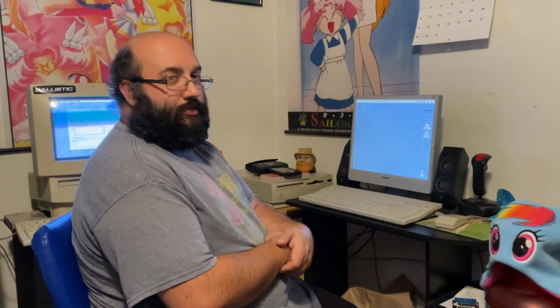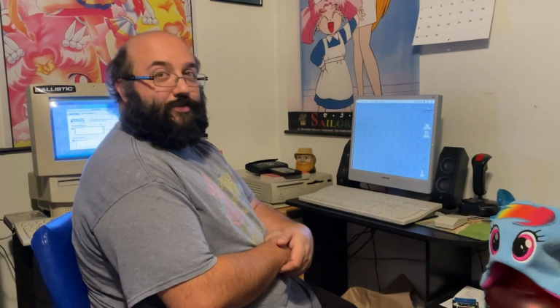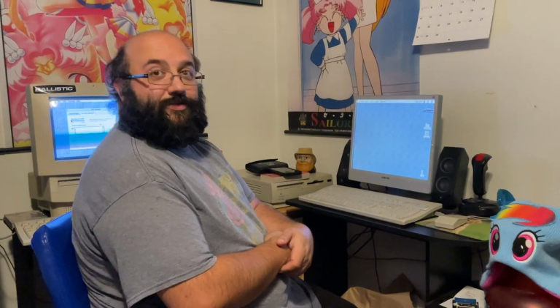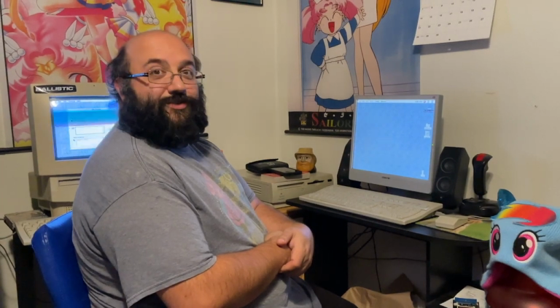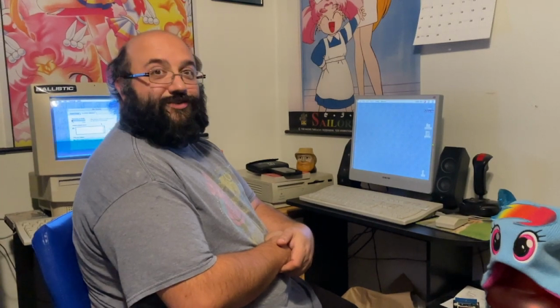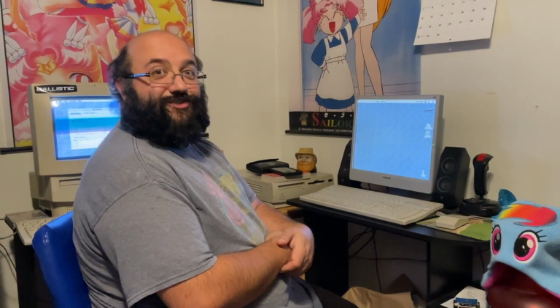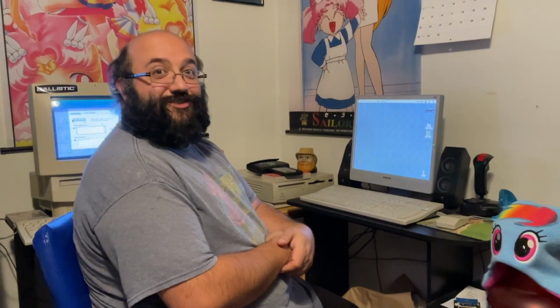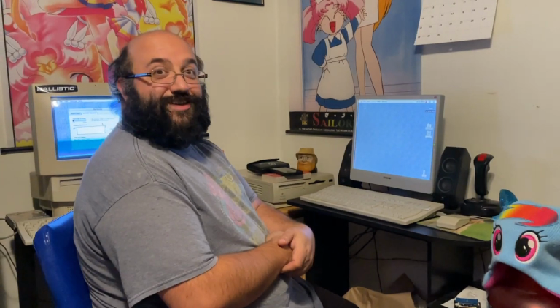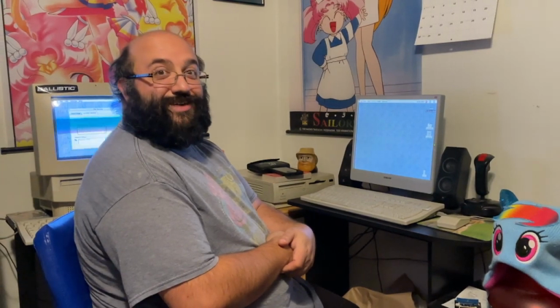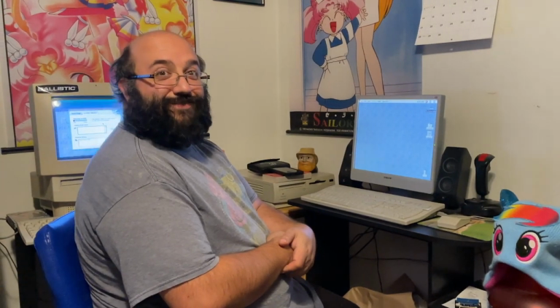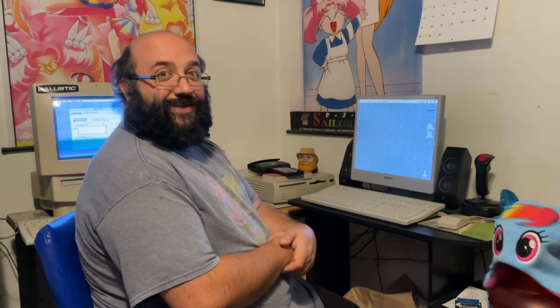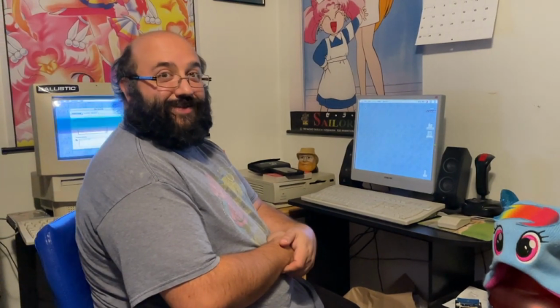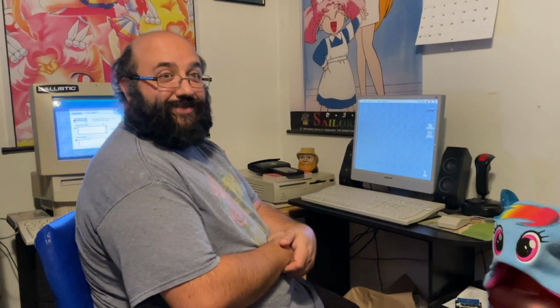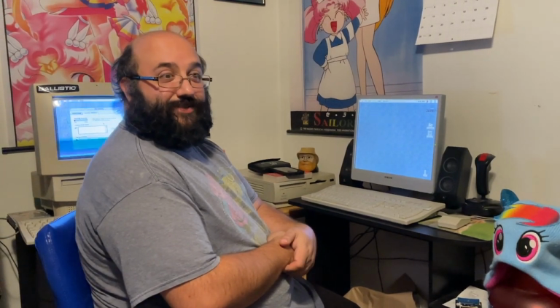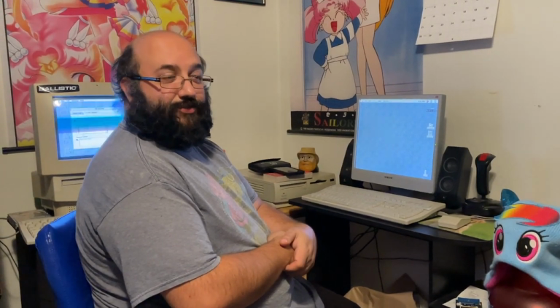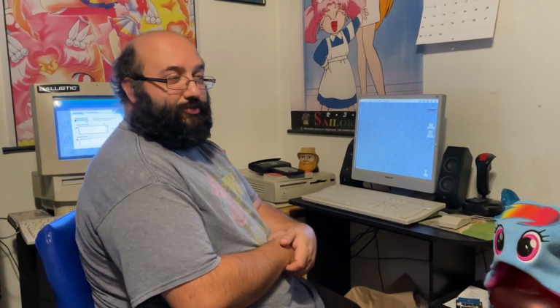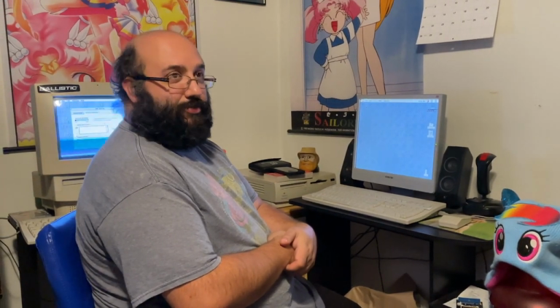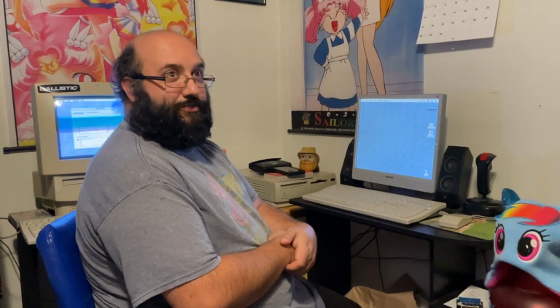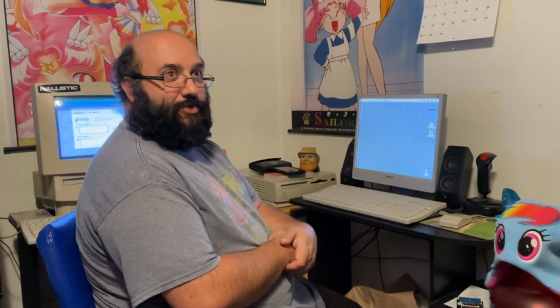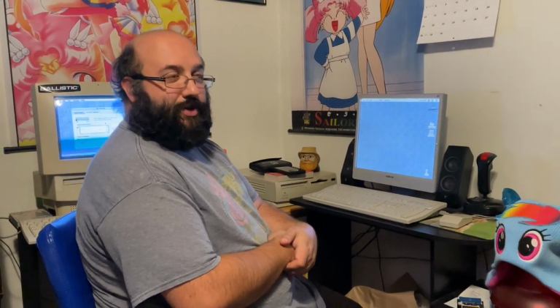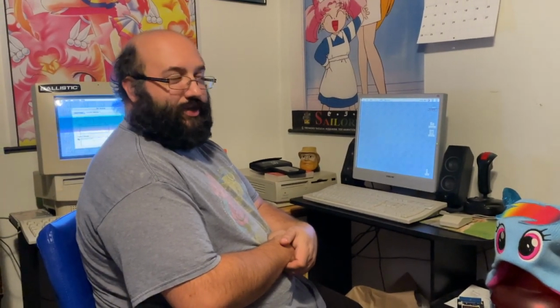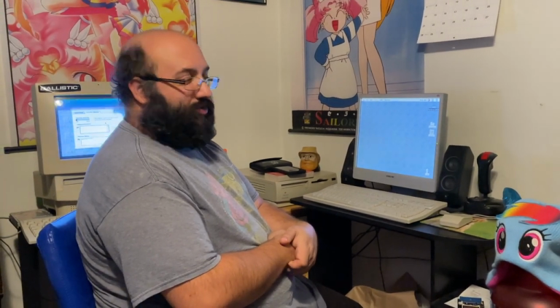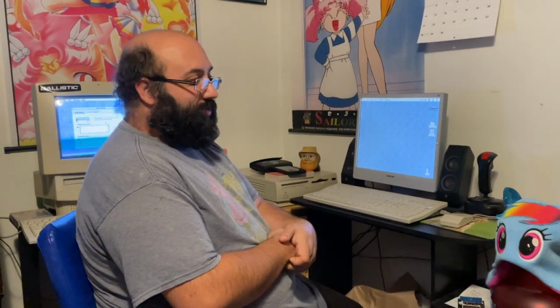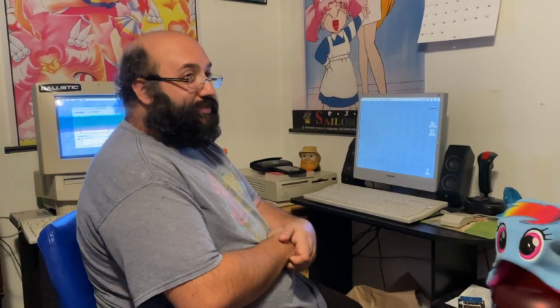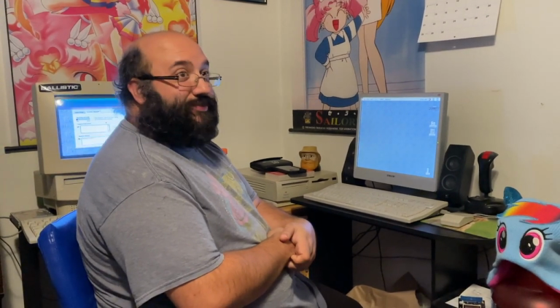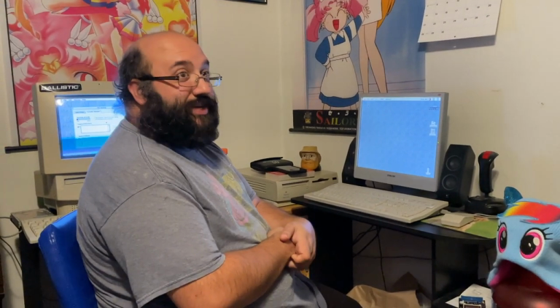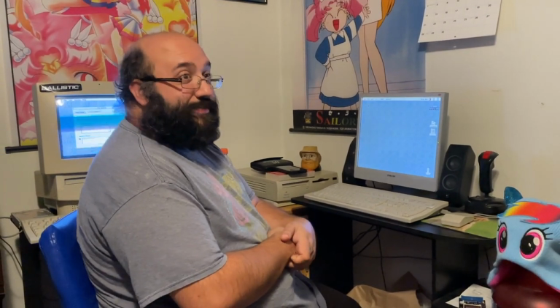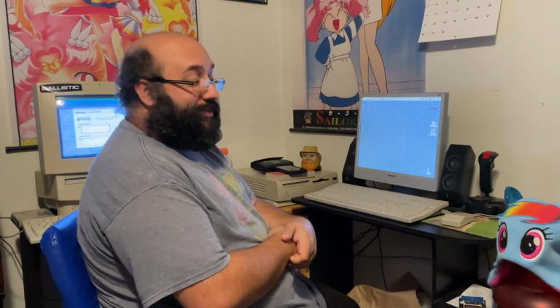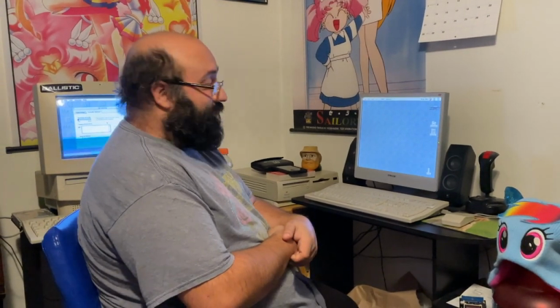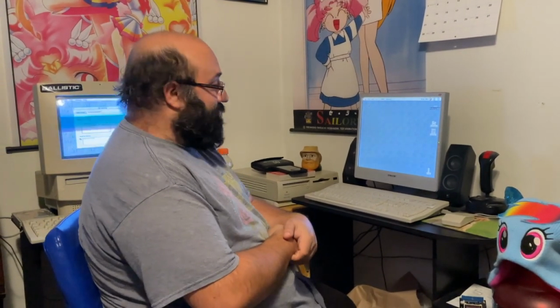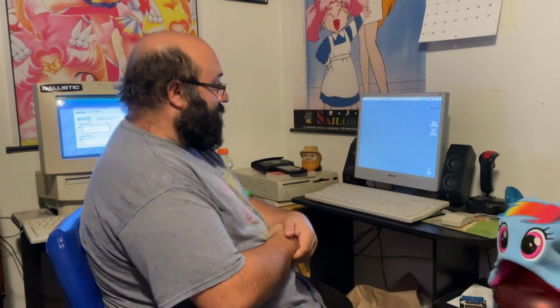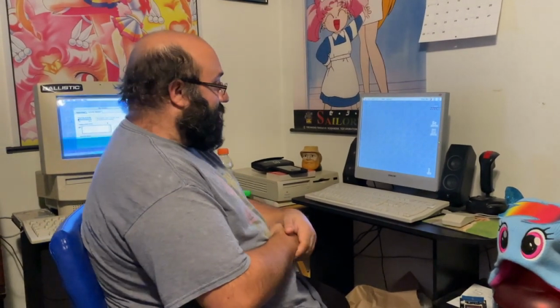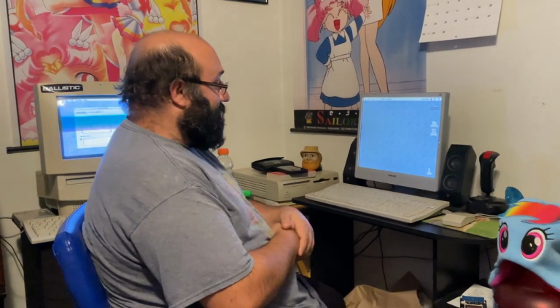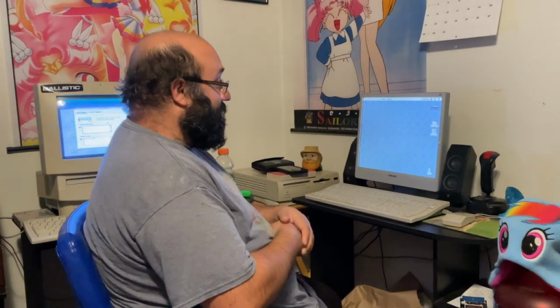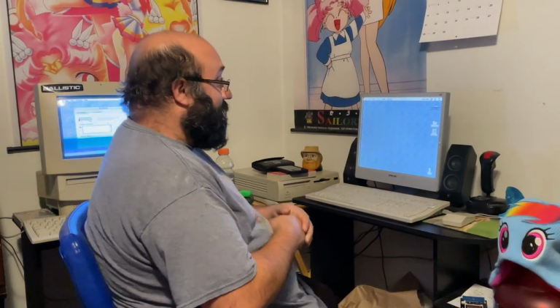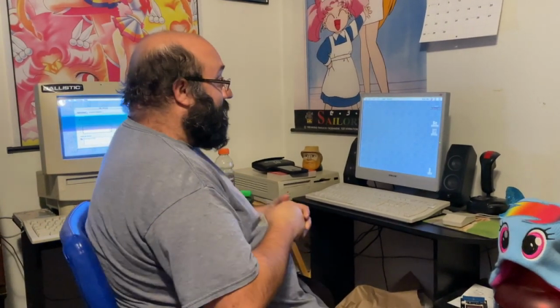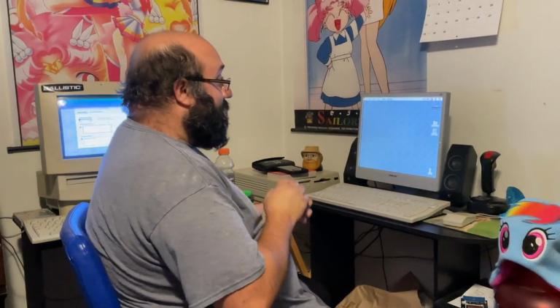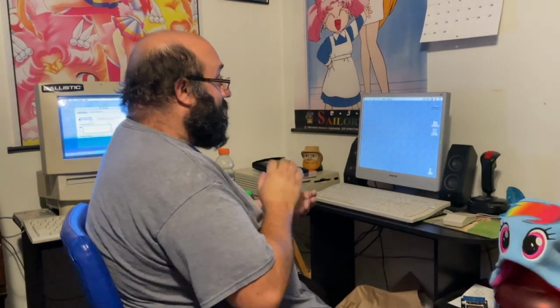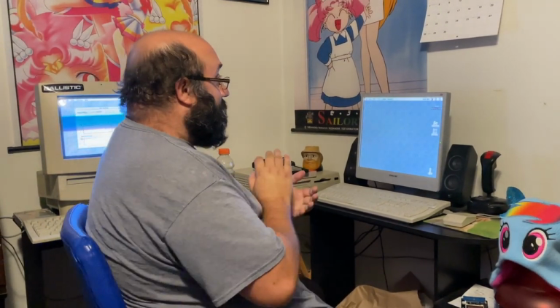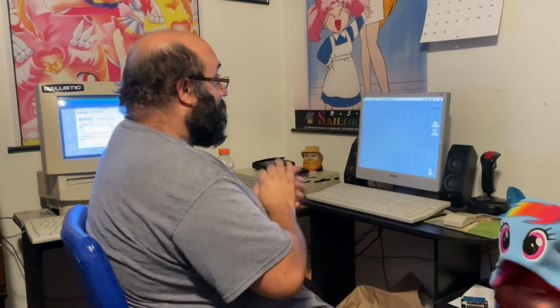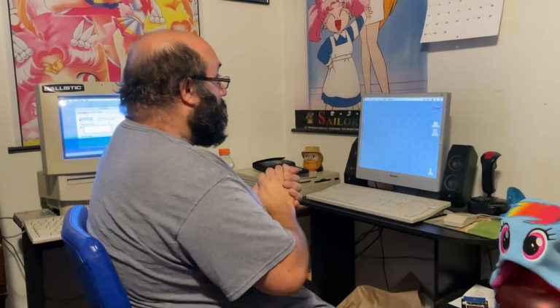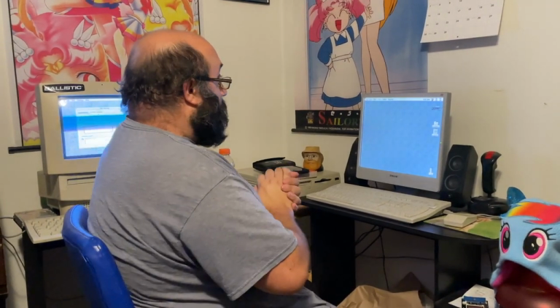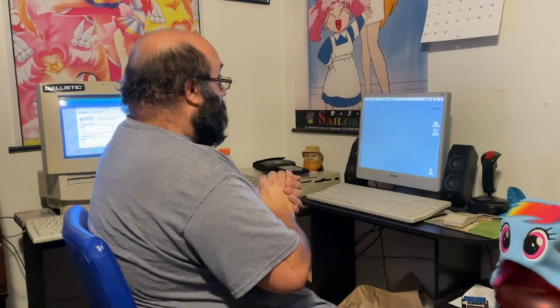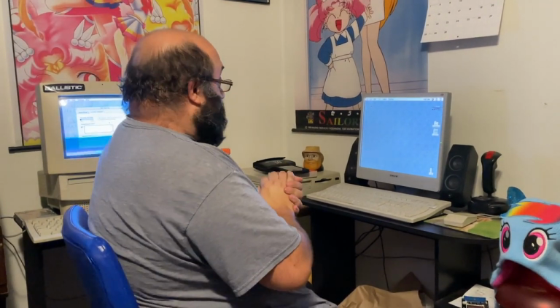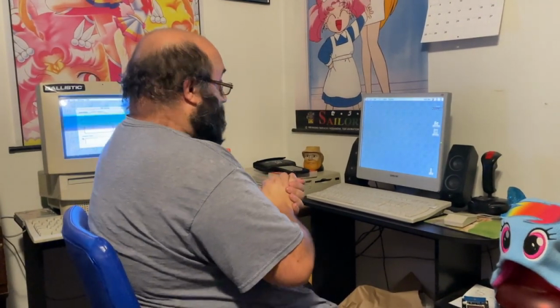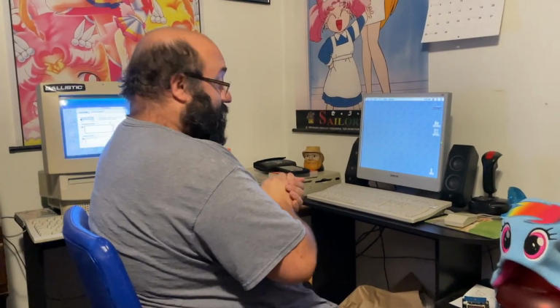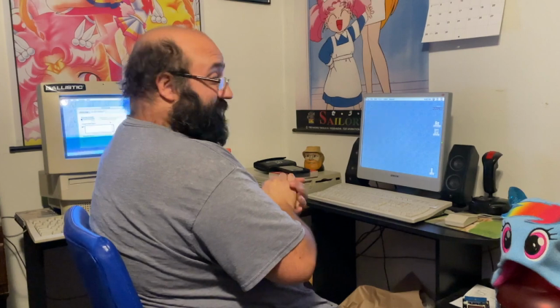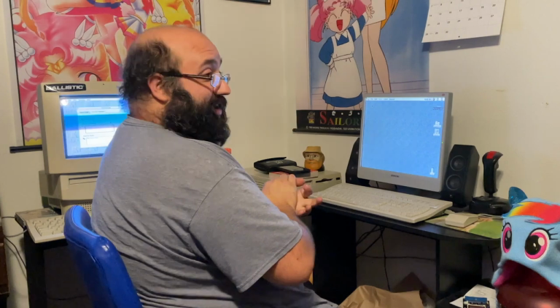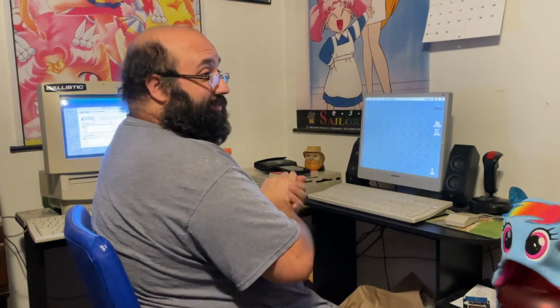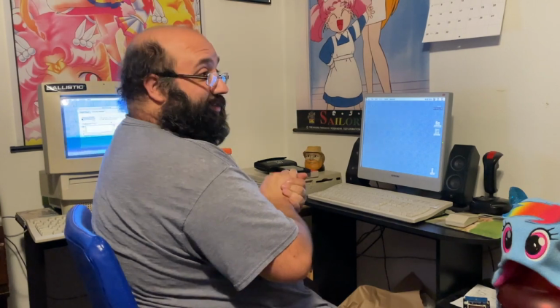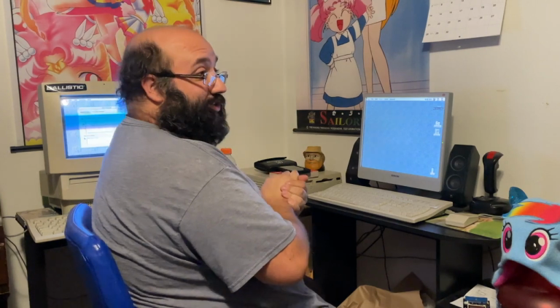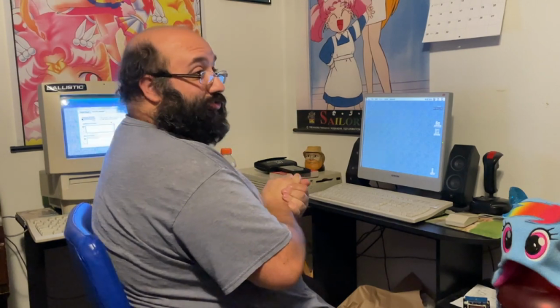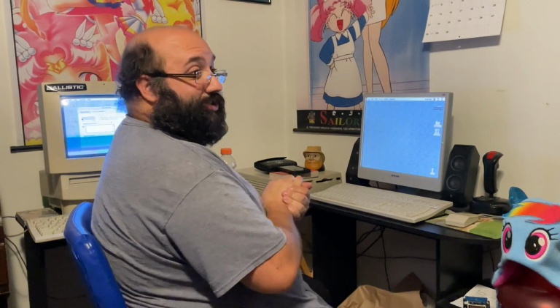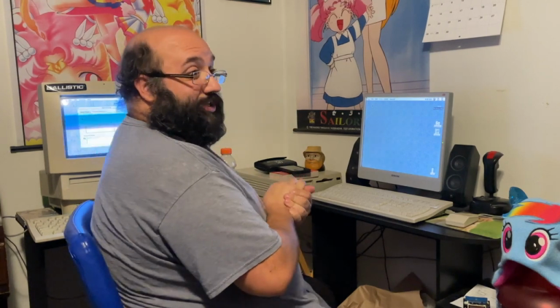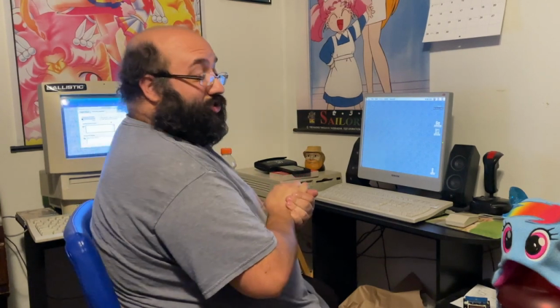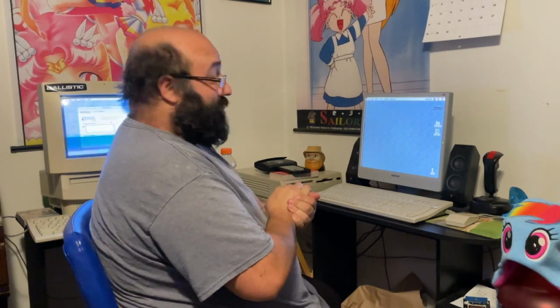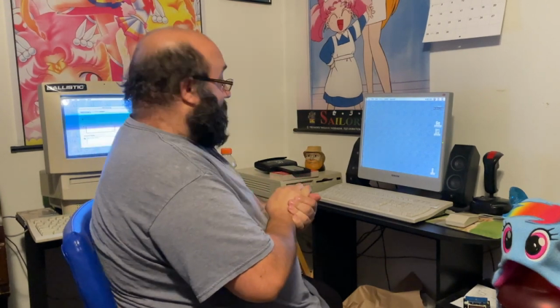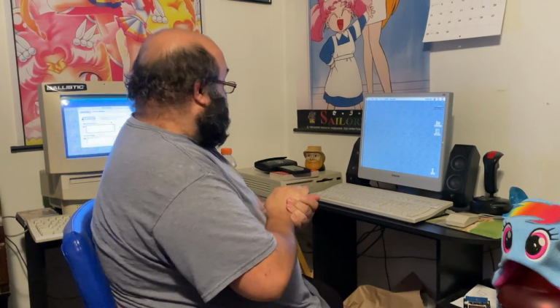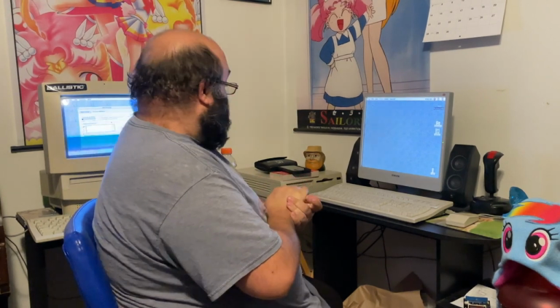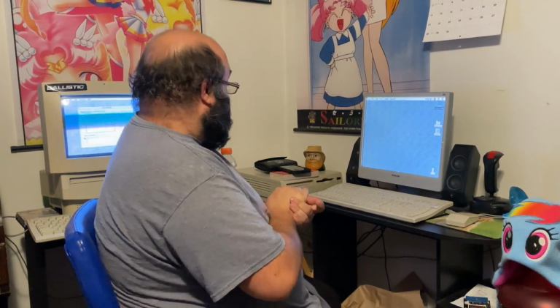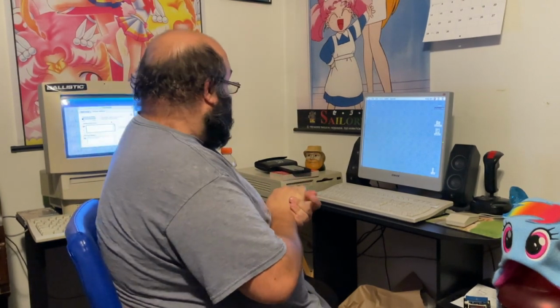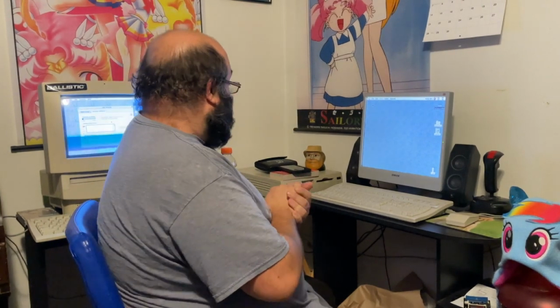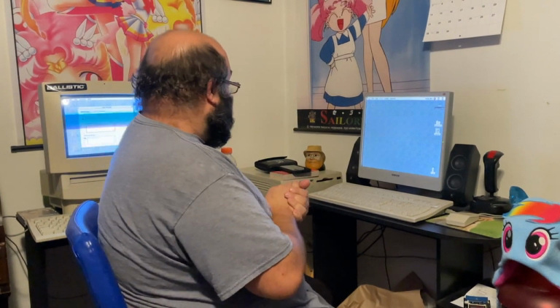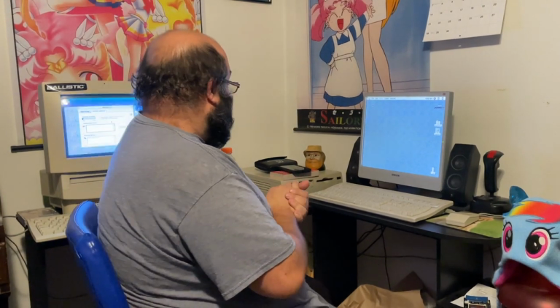Good evening, or morning, or whatever time it is for you. We have an interesting treat for you here today.